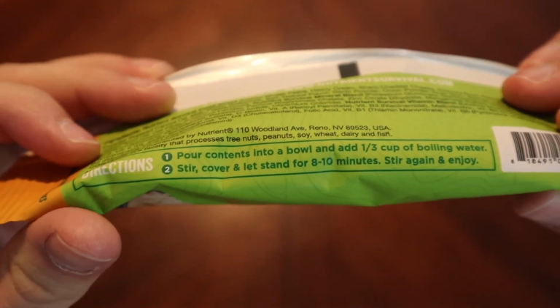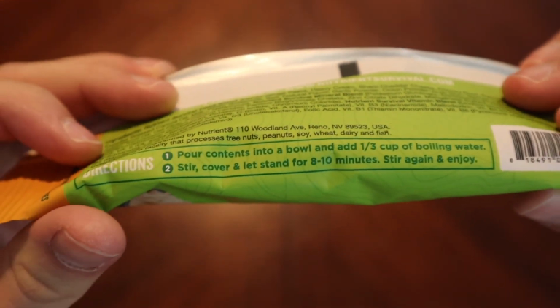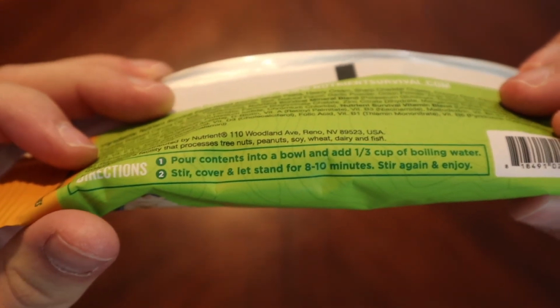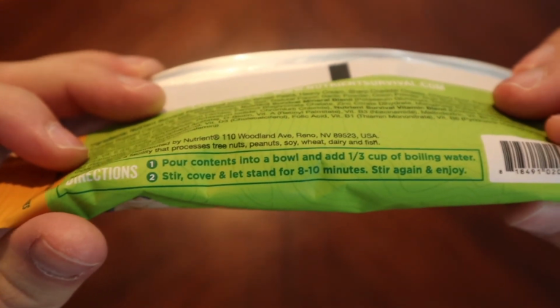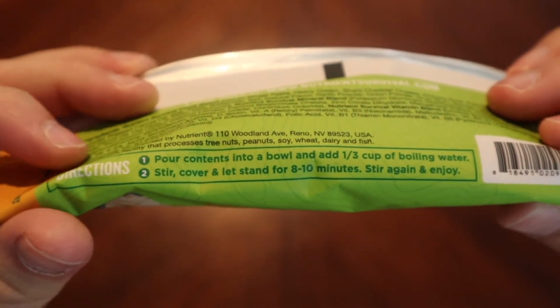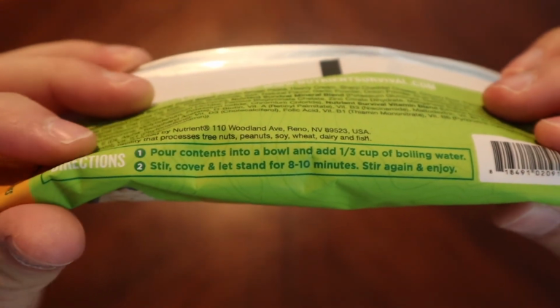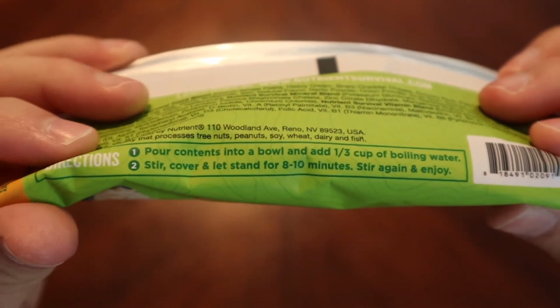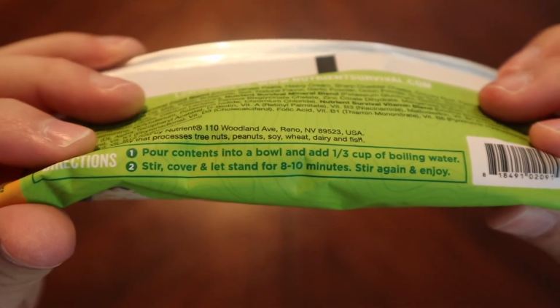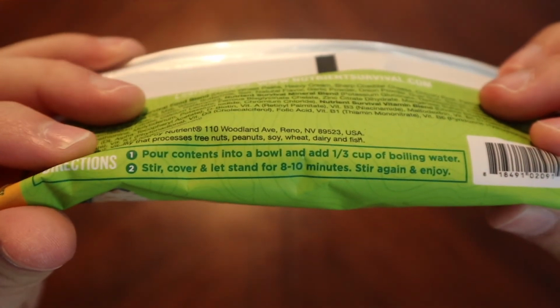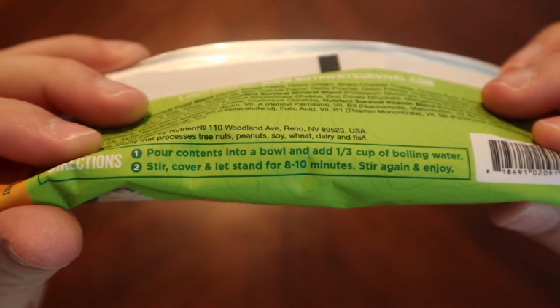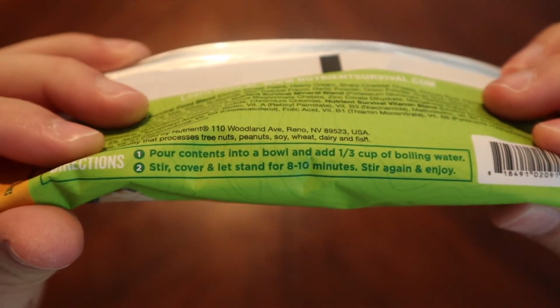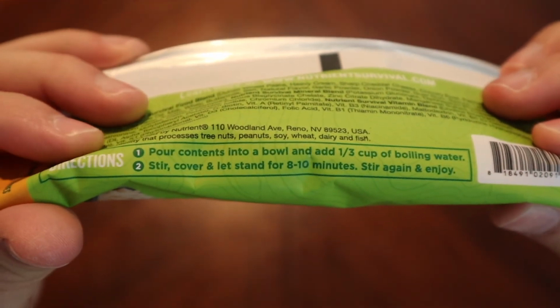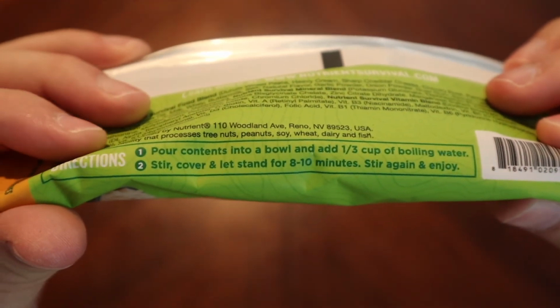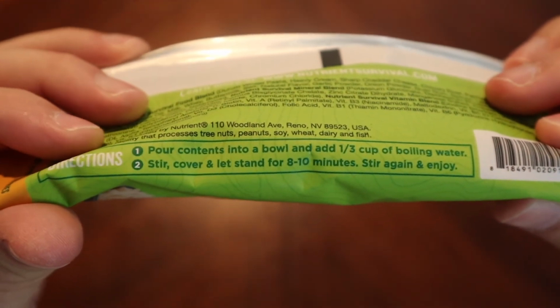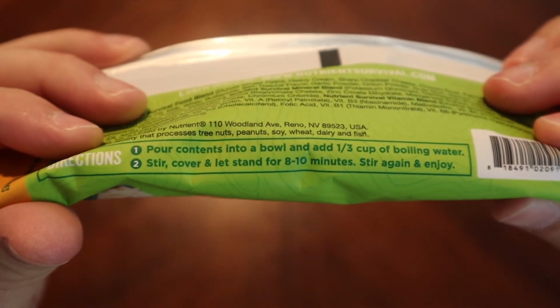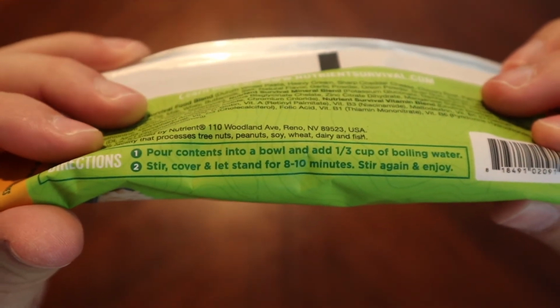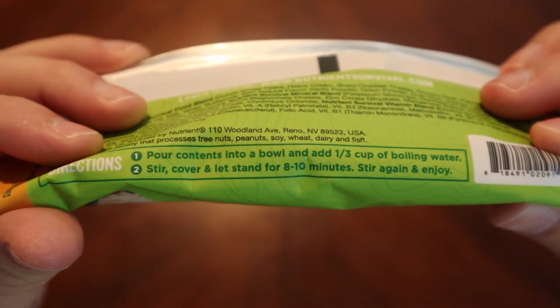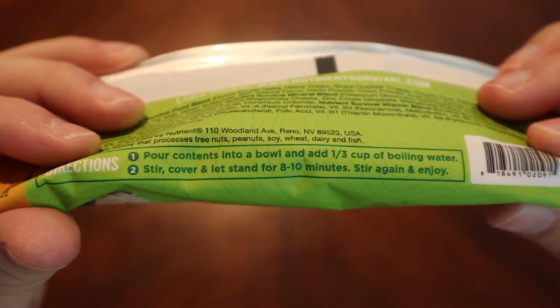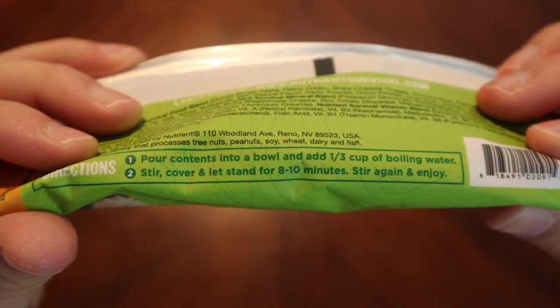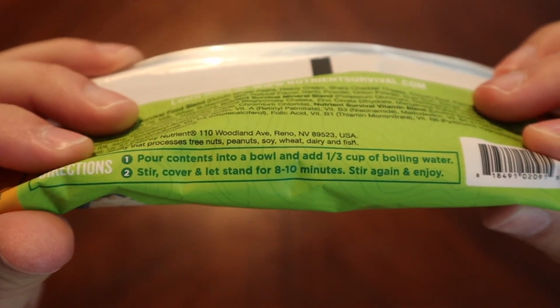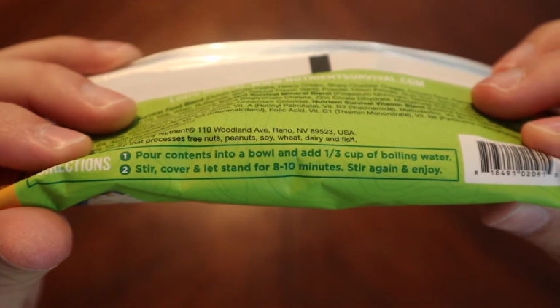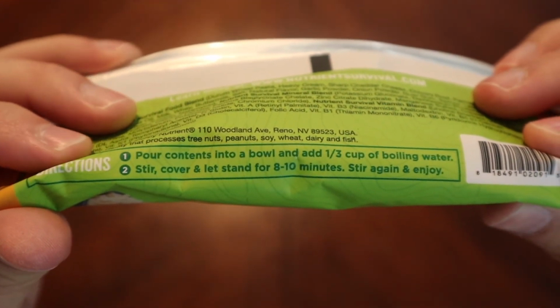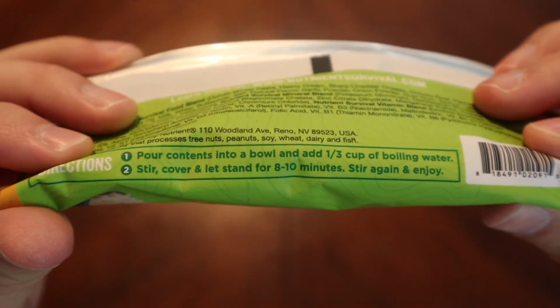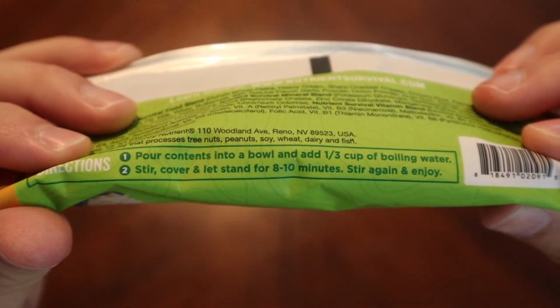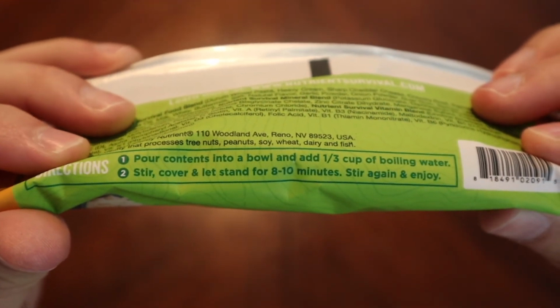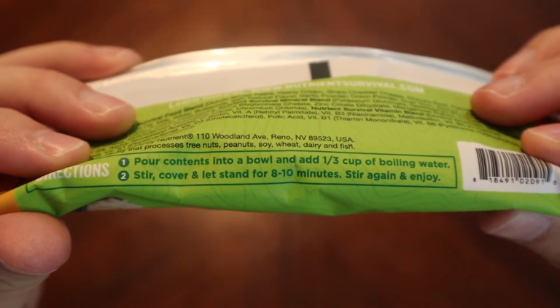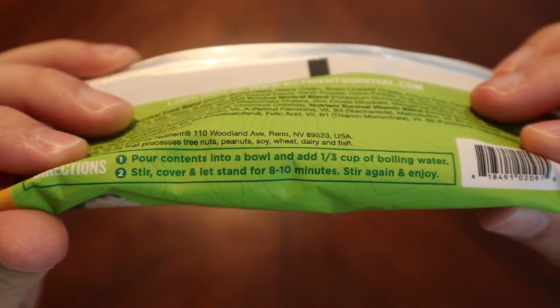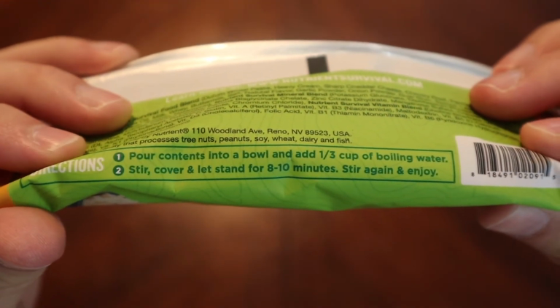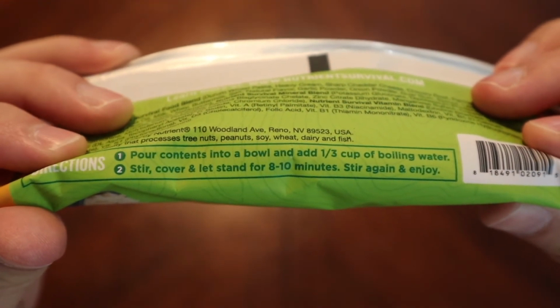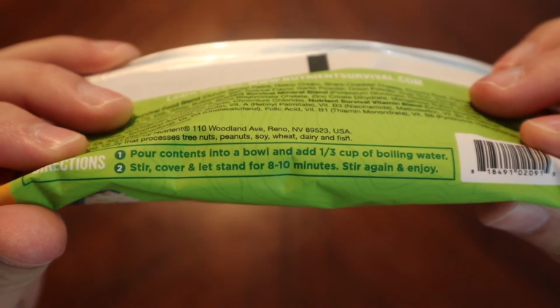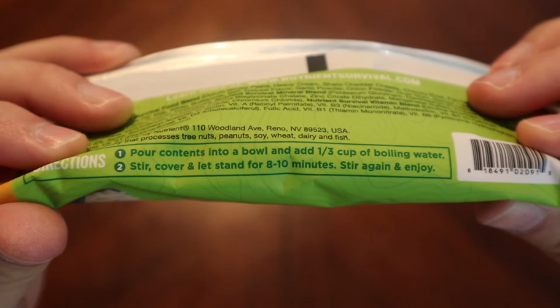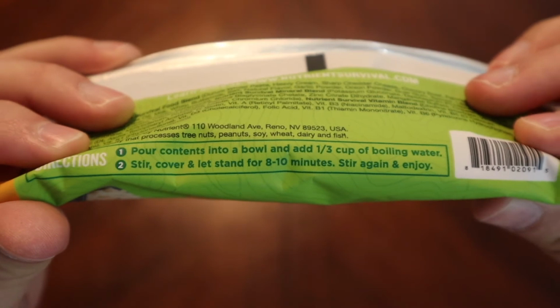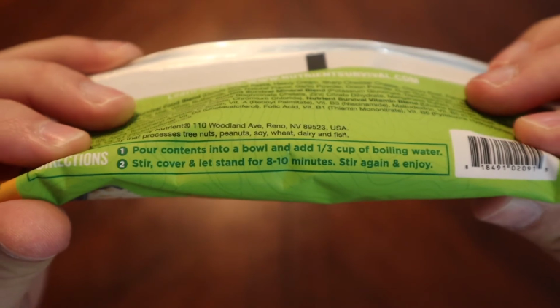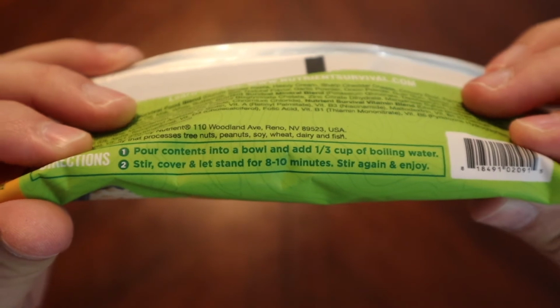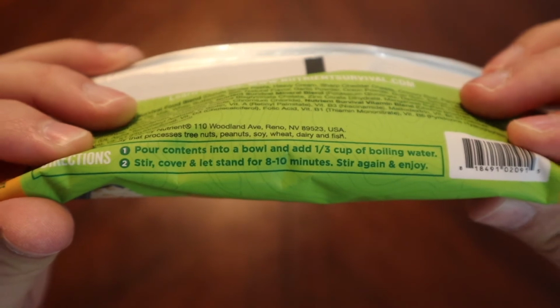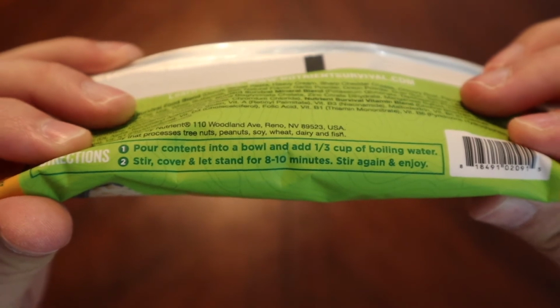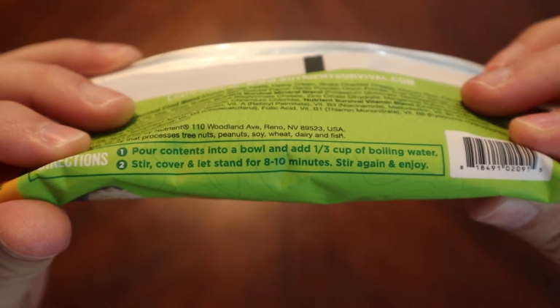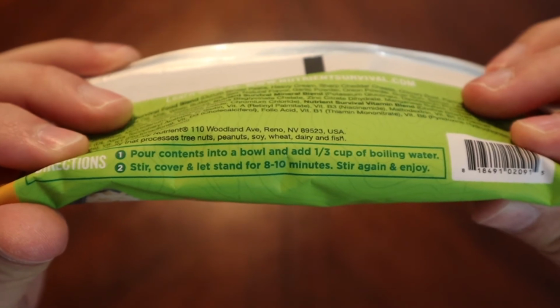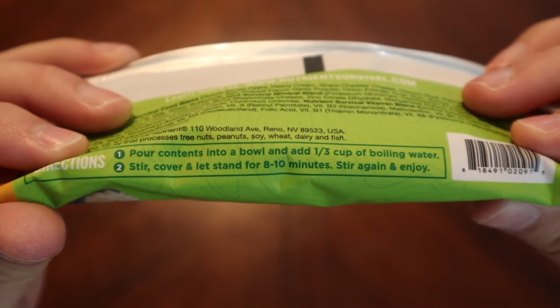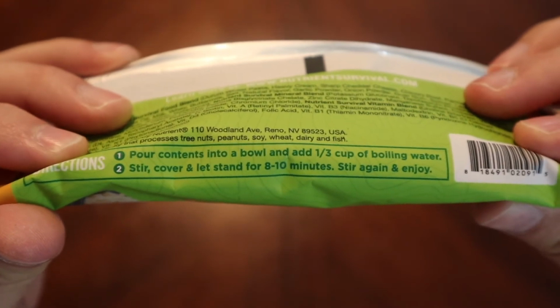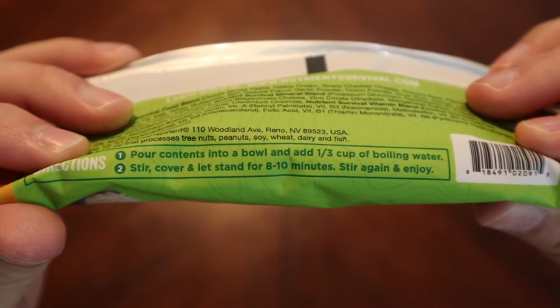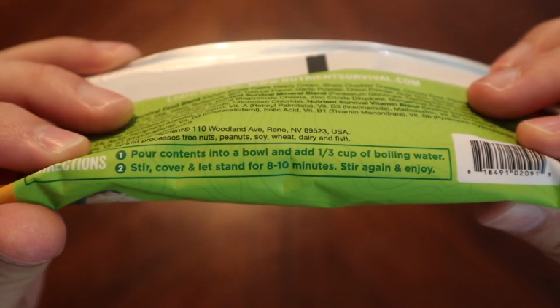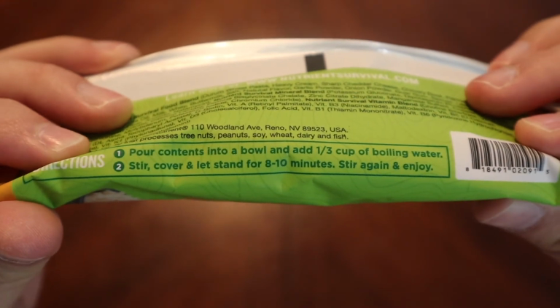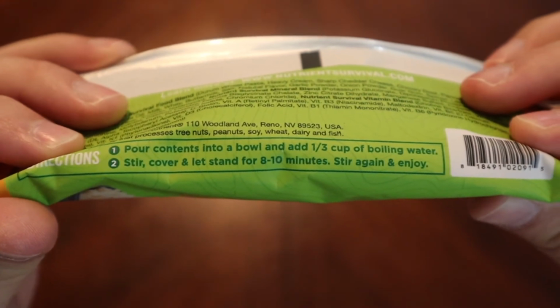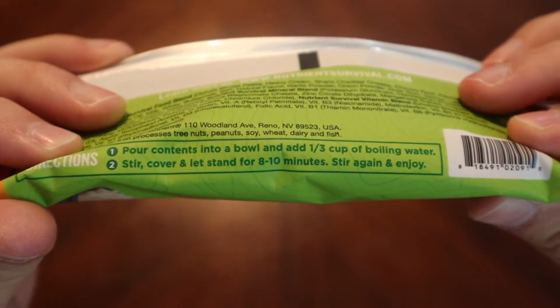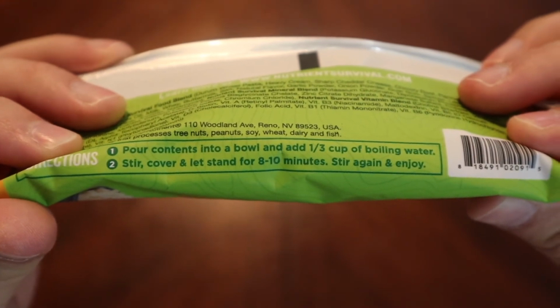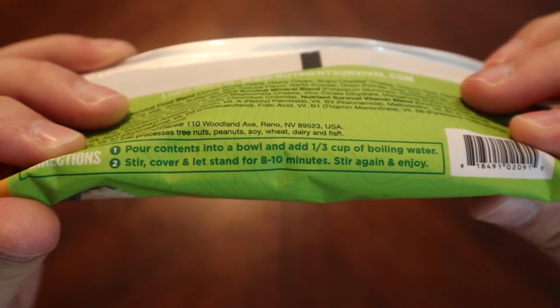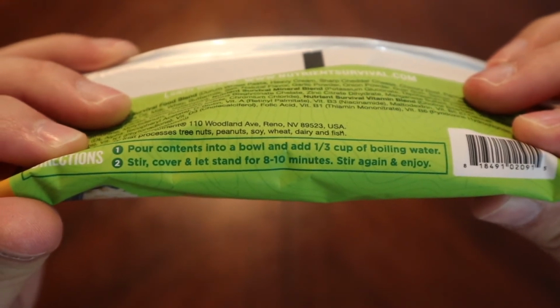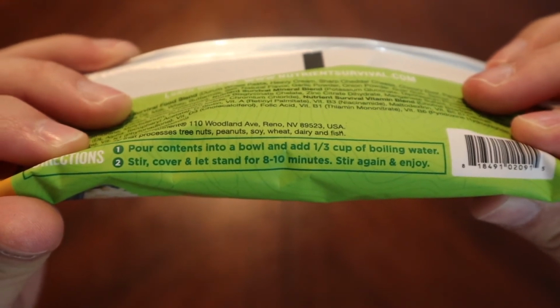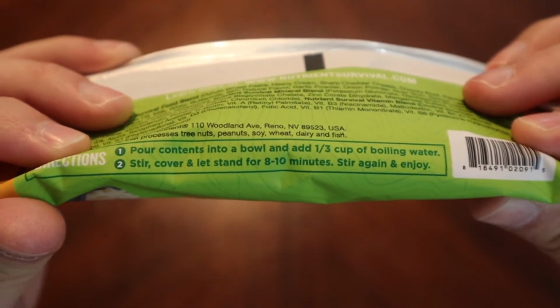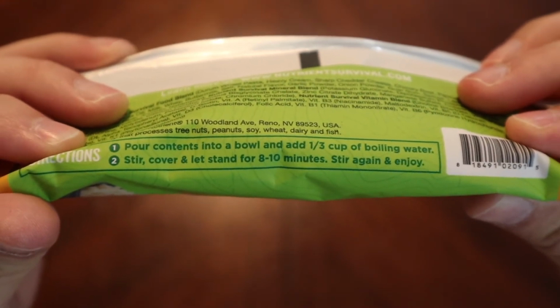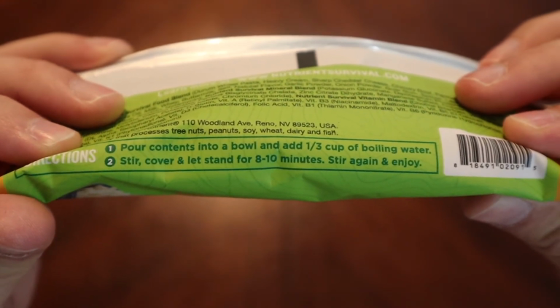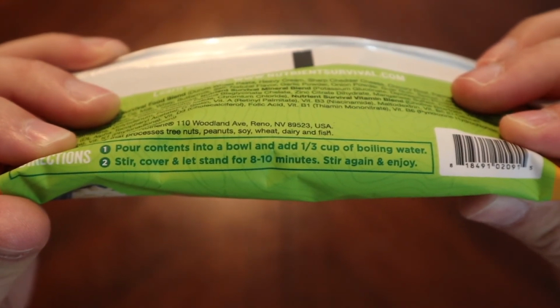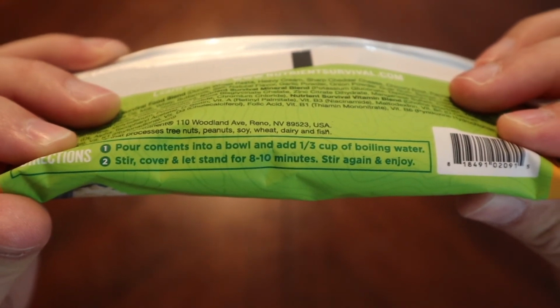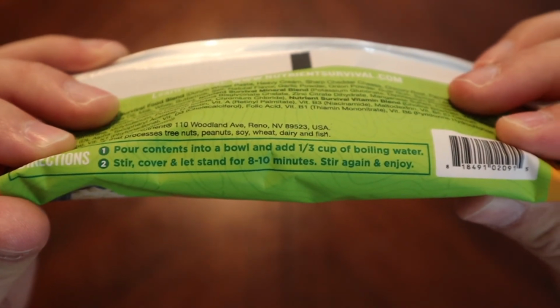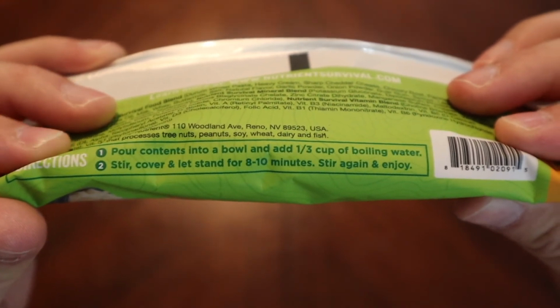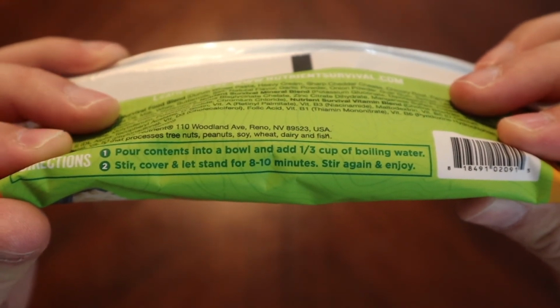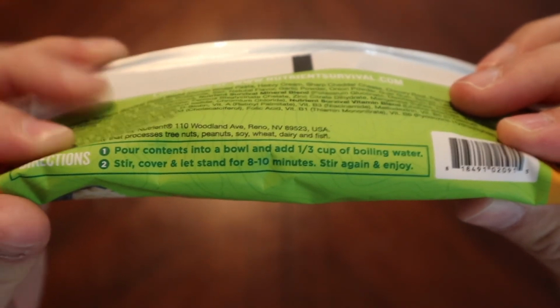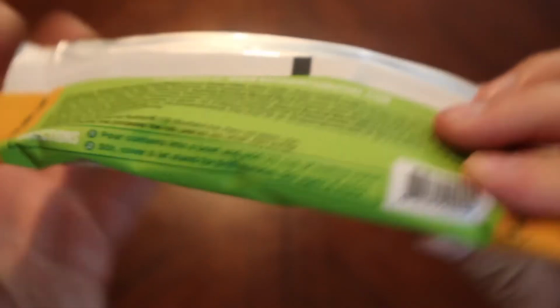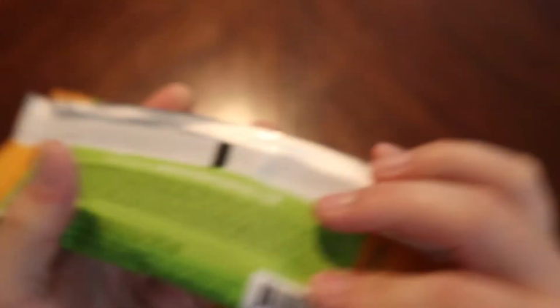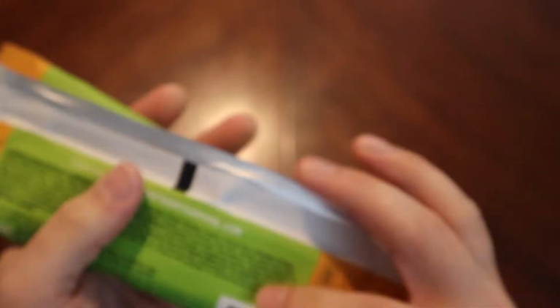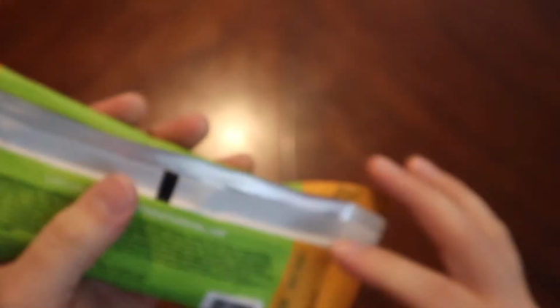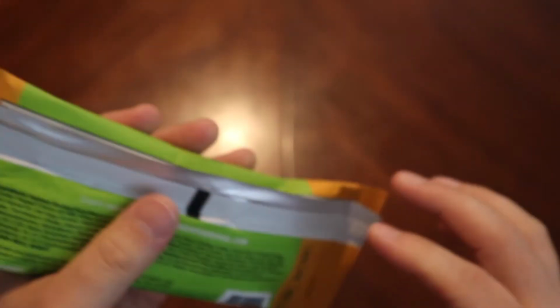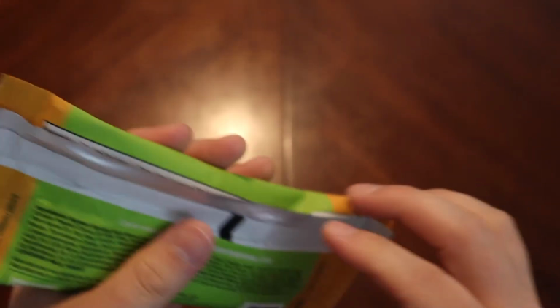Our preparation instructions: pour contents in a bowl, a third a cup of boiling water, stir, cover, let sit for 10 minutes, stir and enjoy.